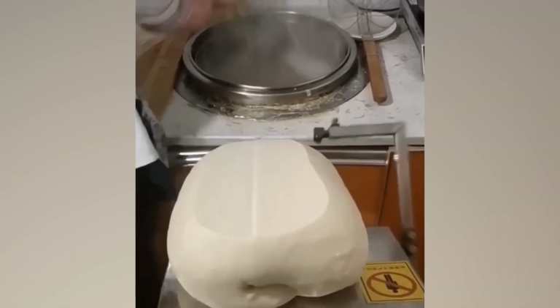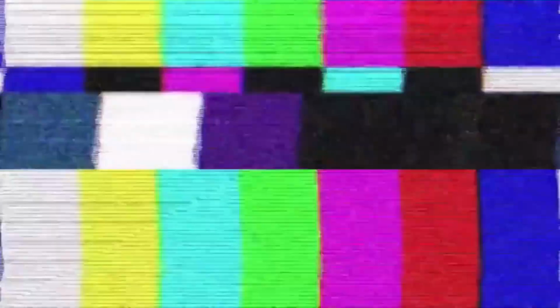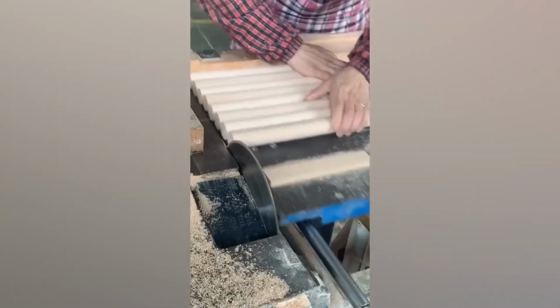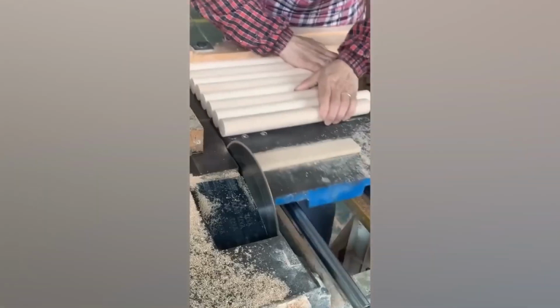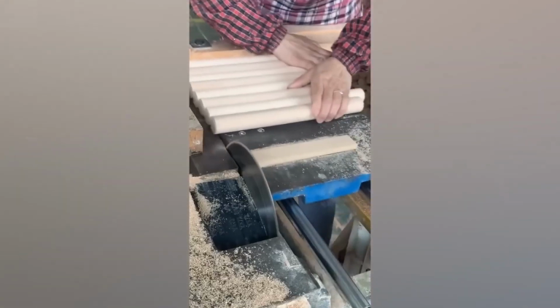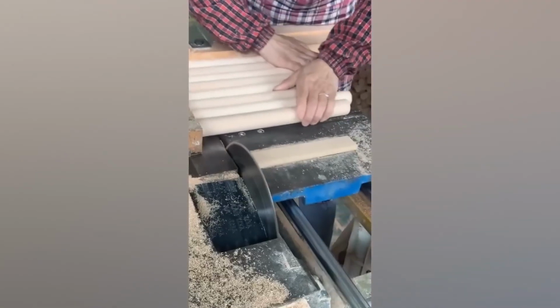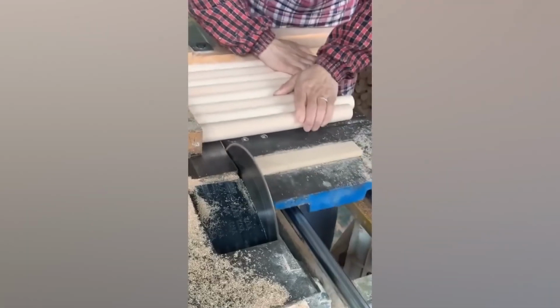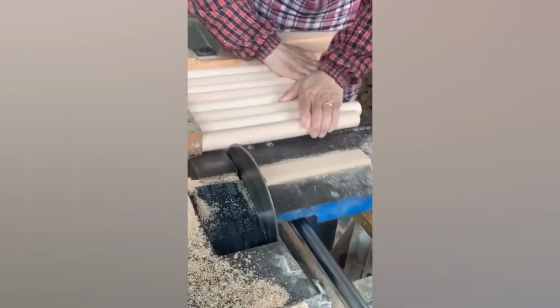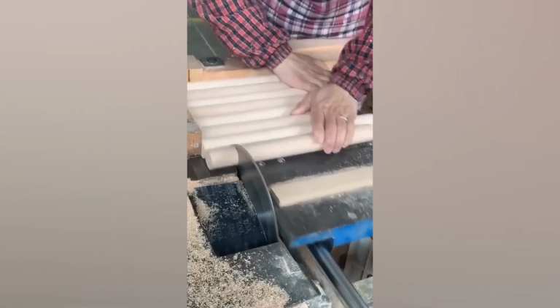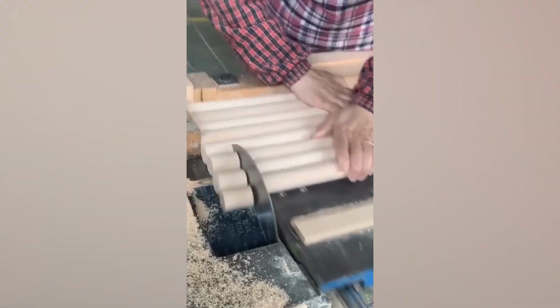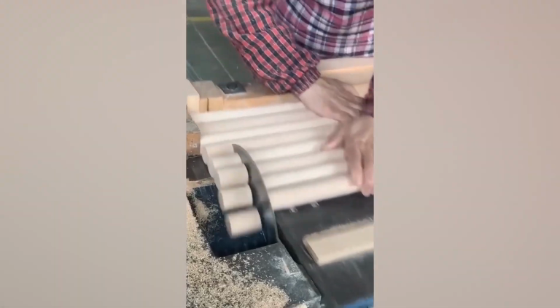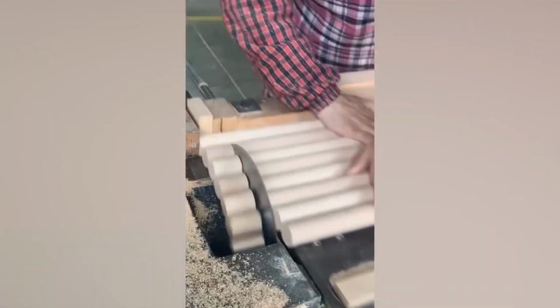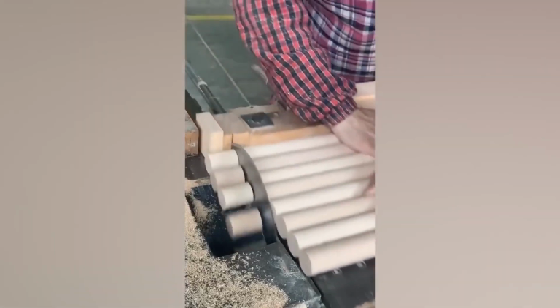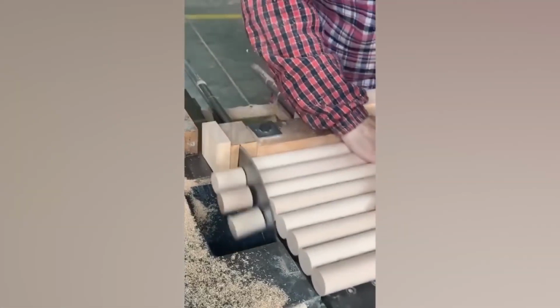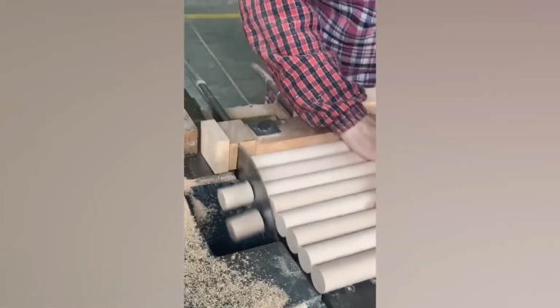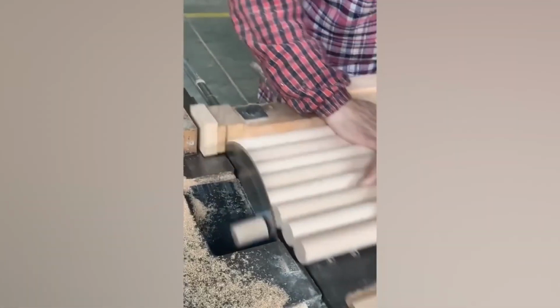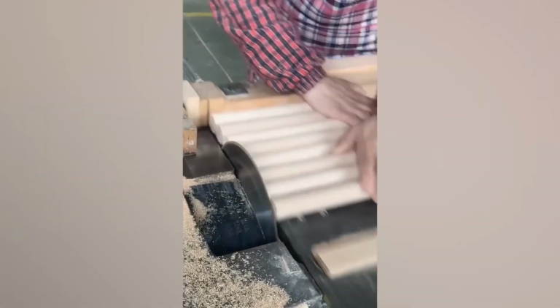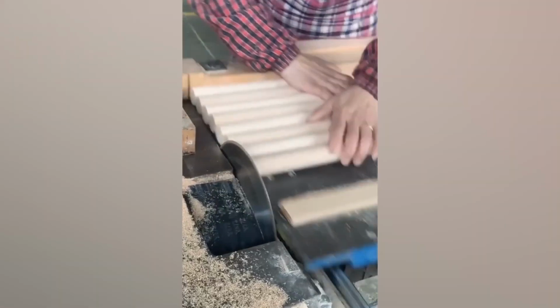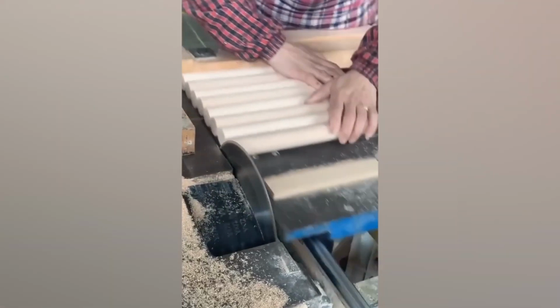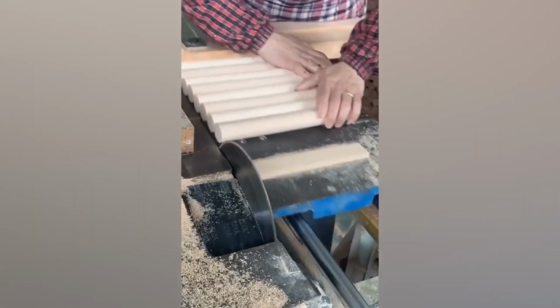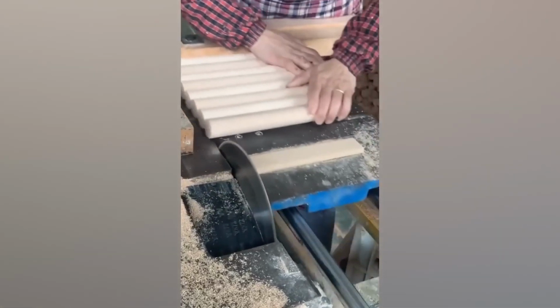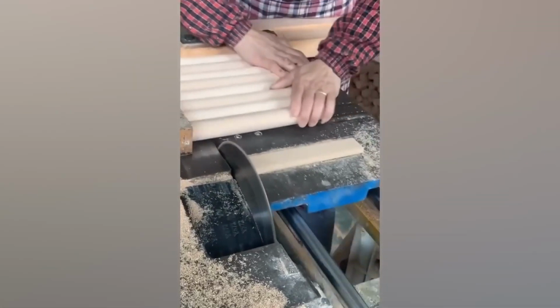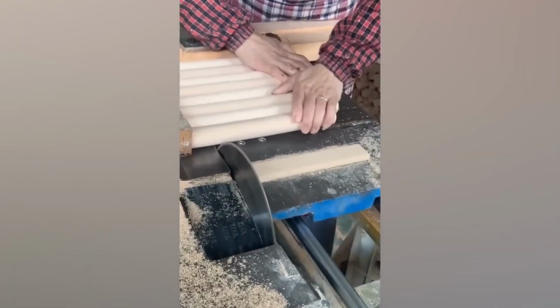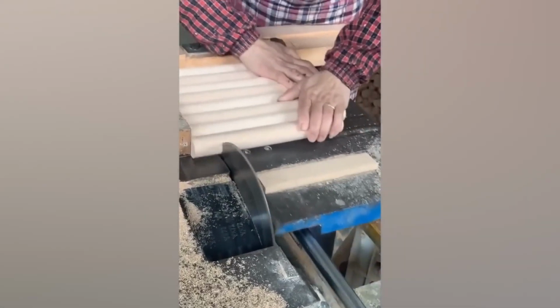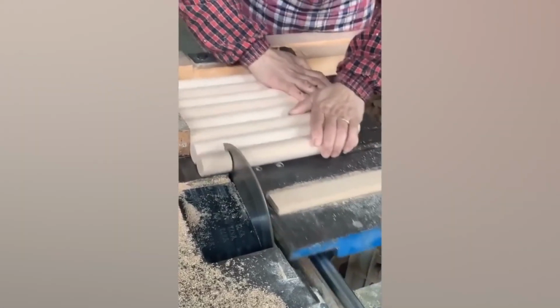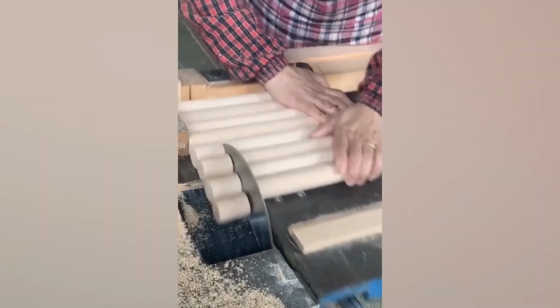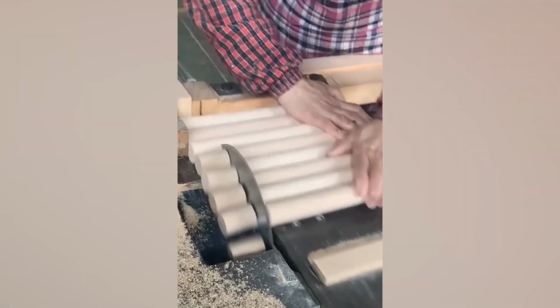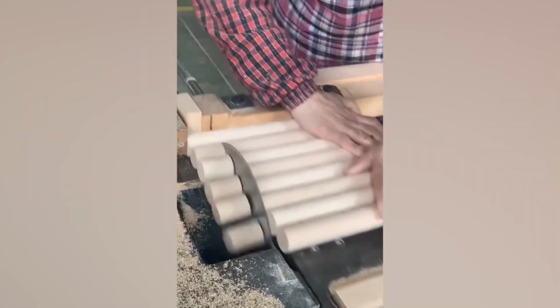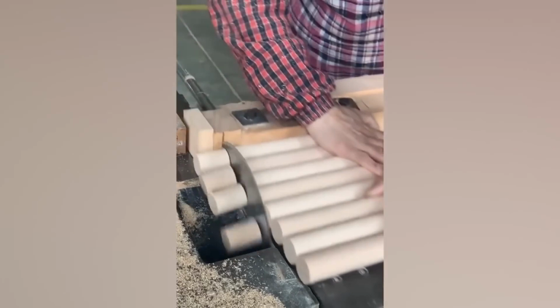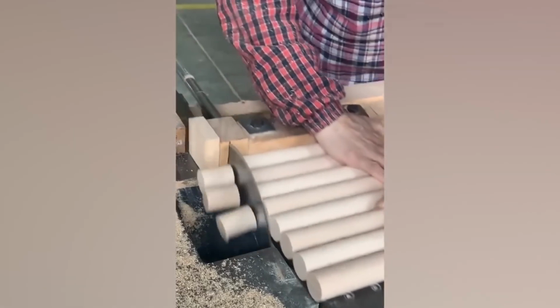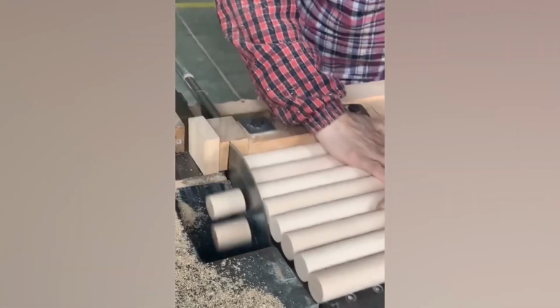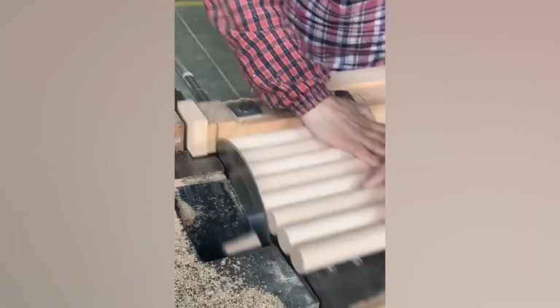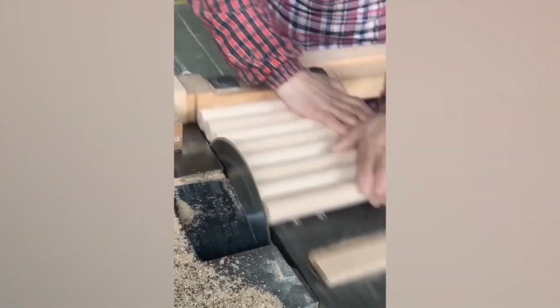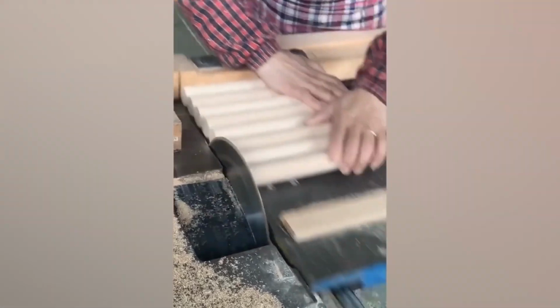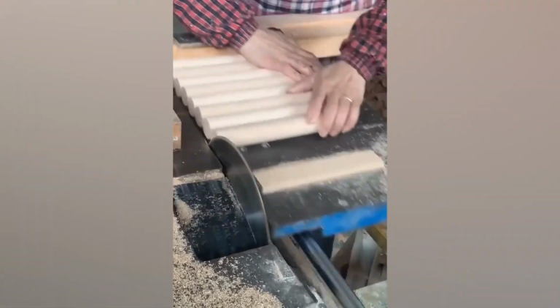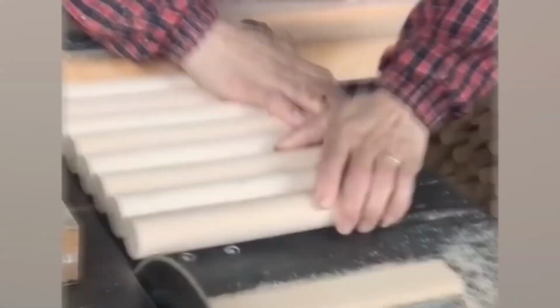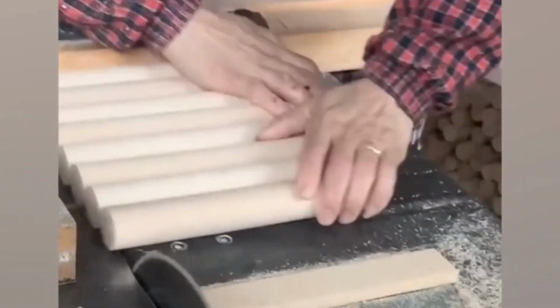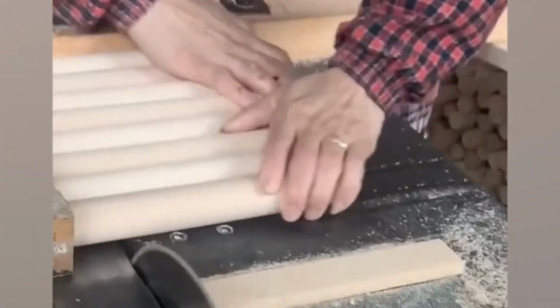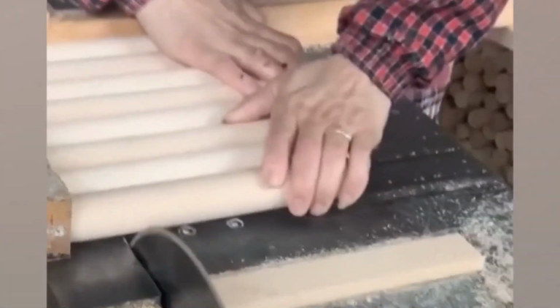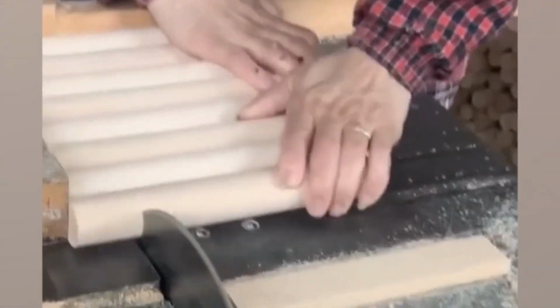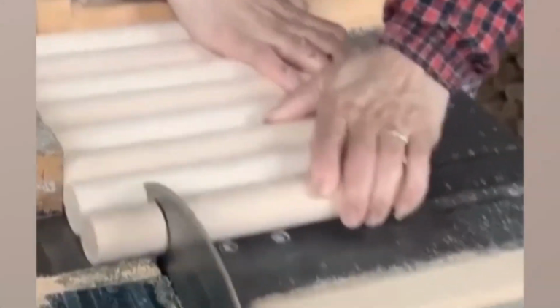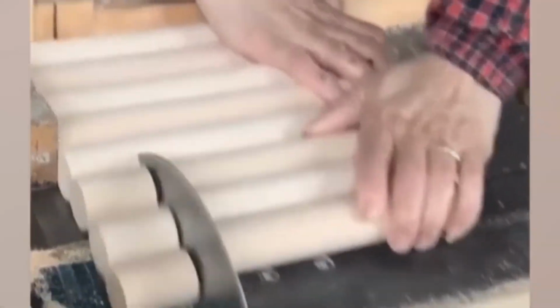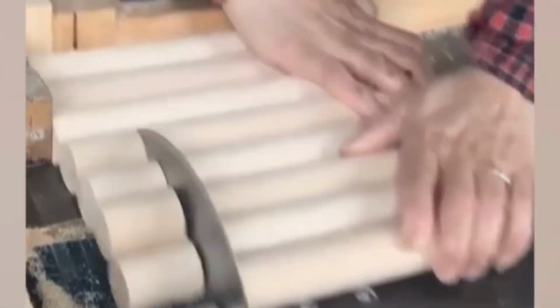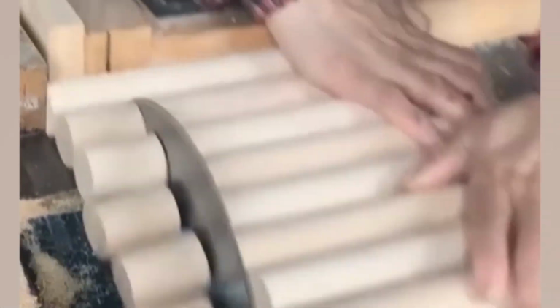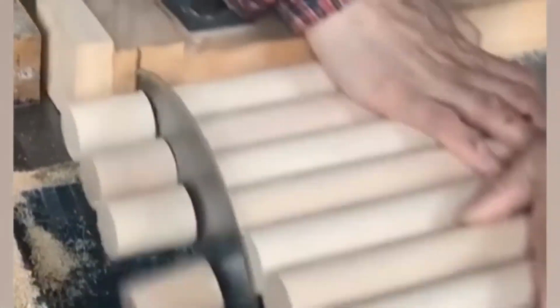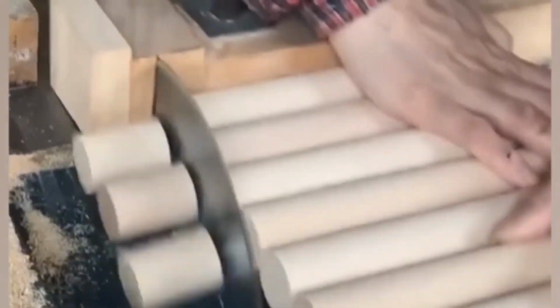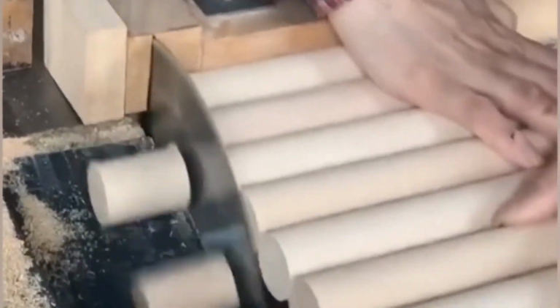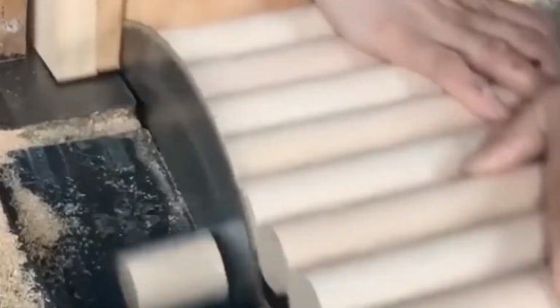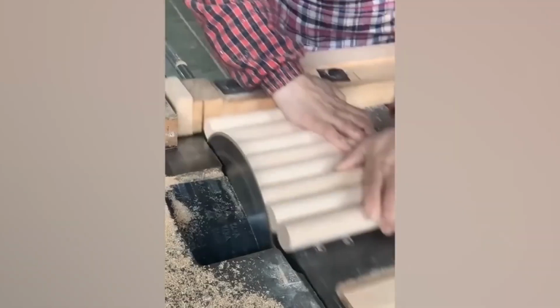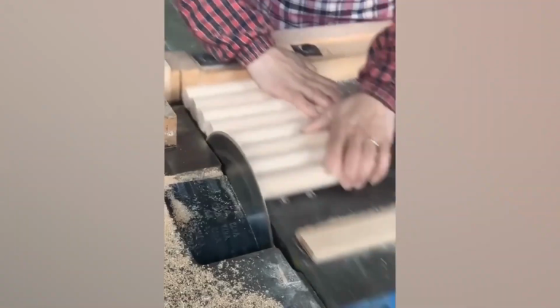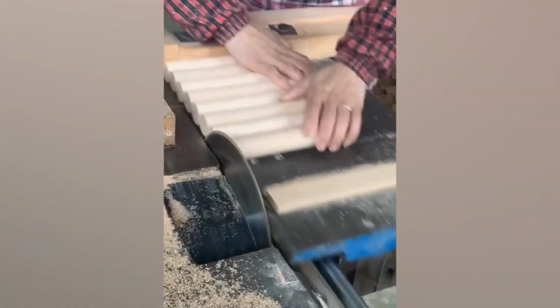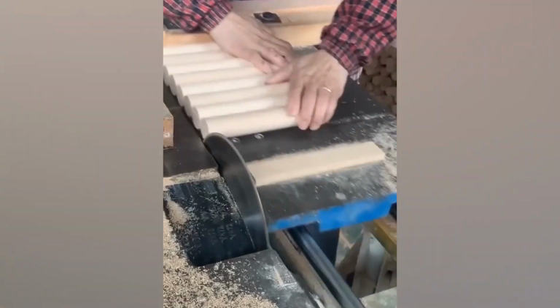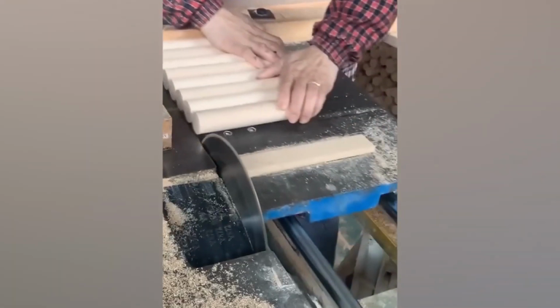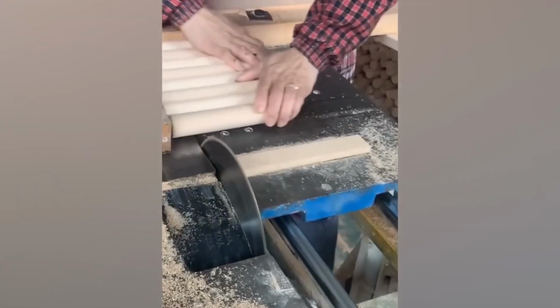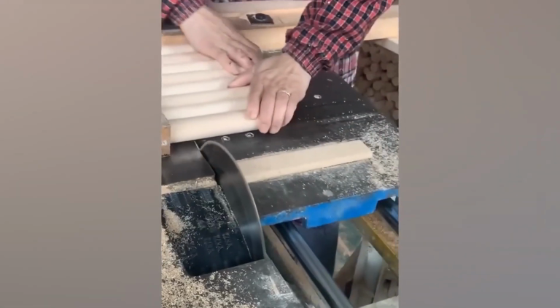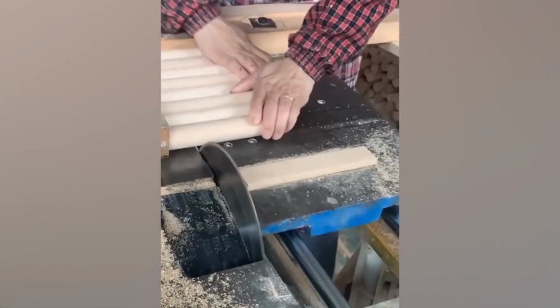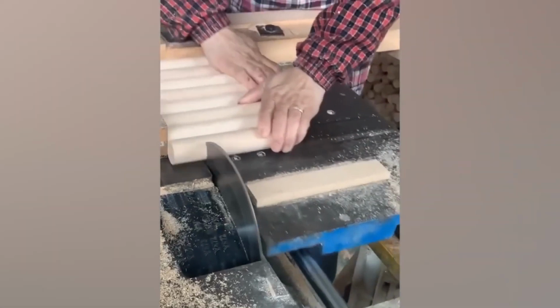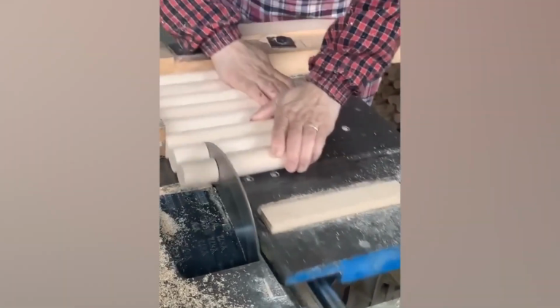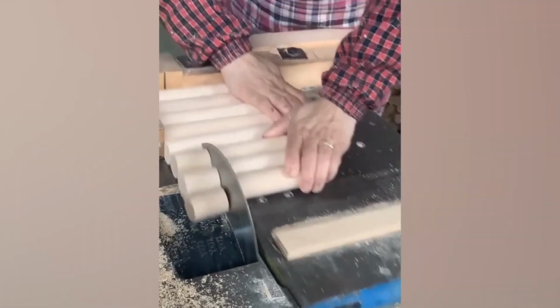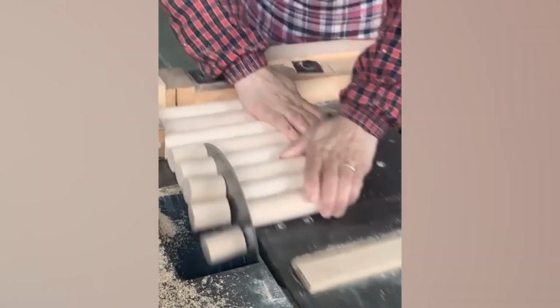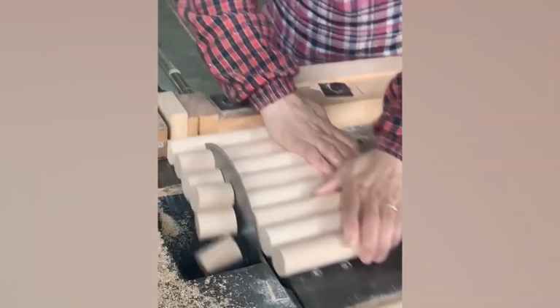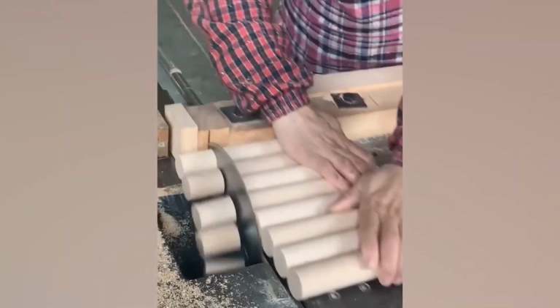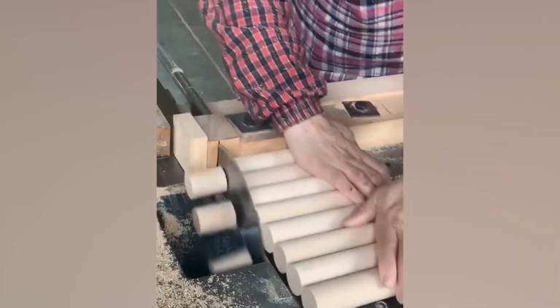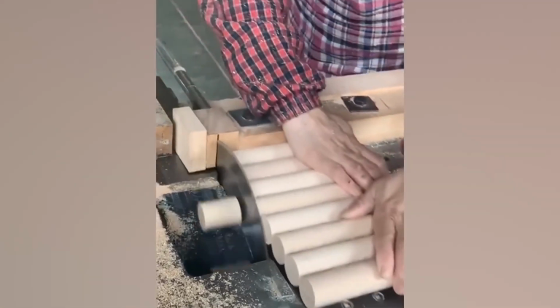As hypnotic as this looks to cut multiple blocks of wood simultaneously, there's way too many bare fingers near a giant spinning blade for my liking.